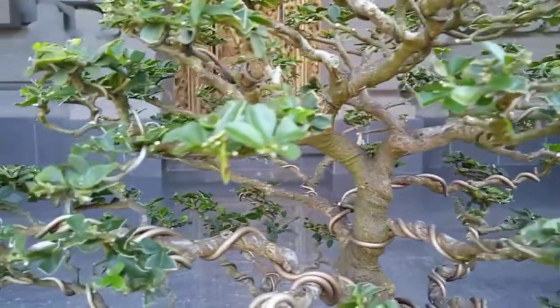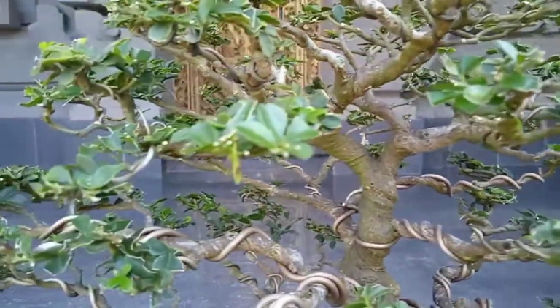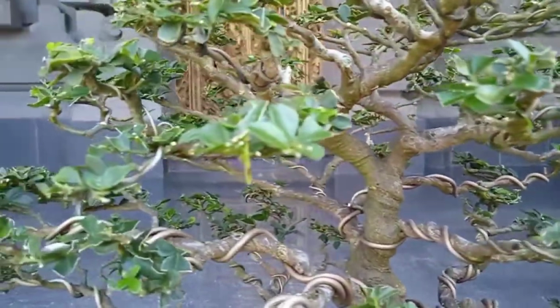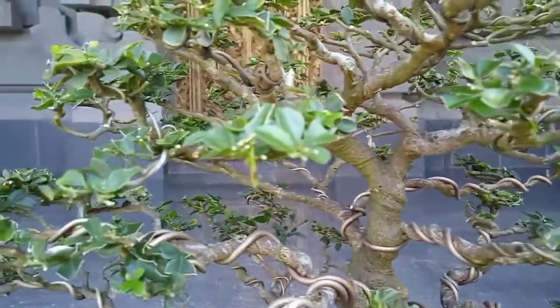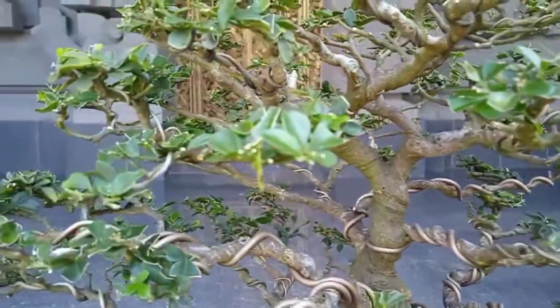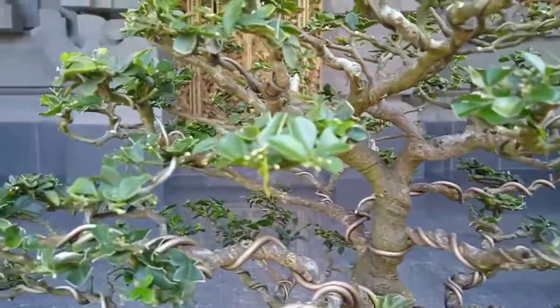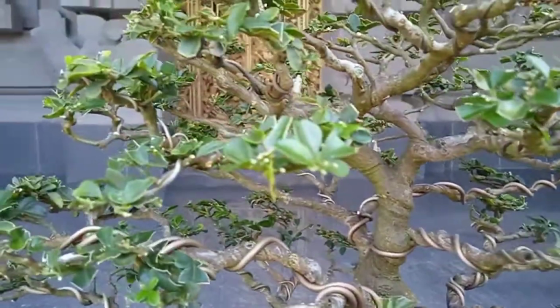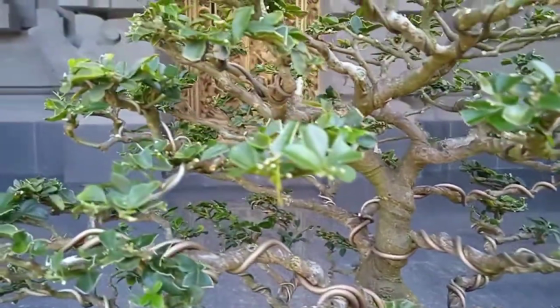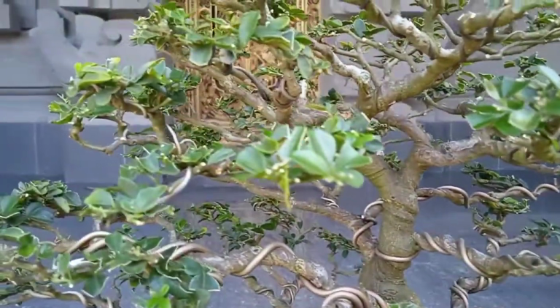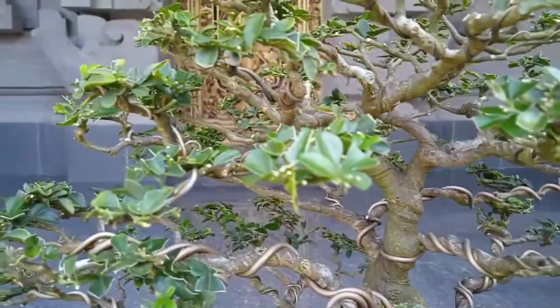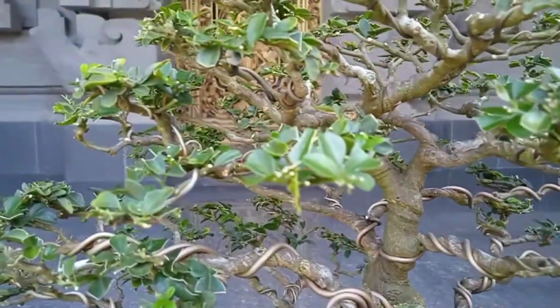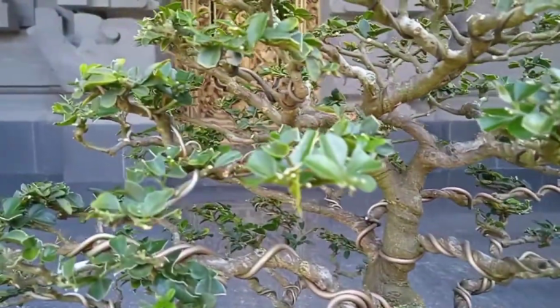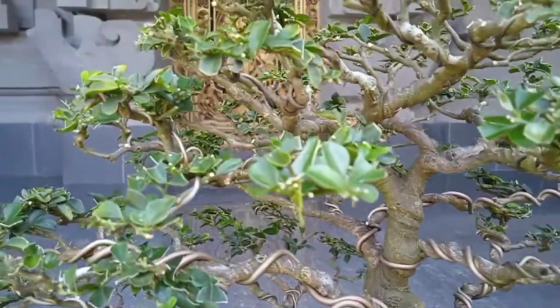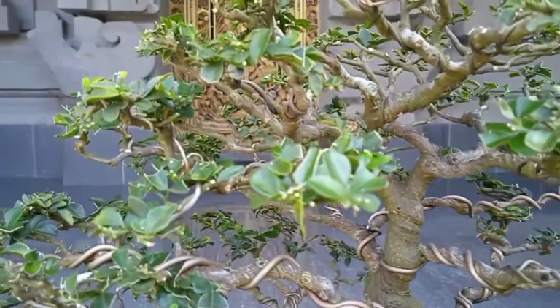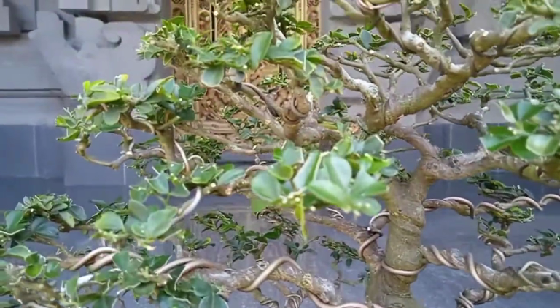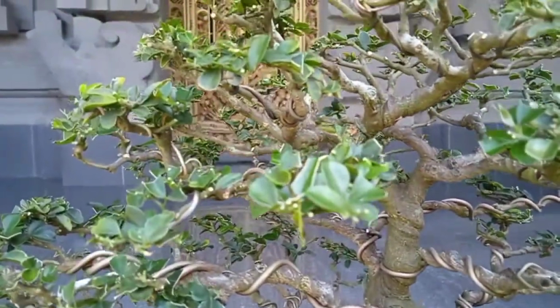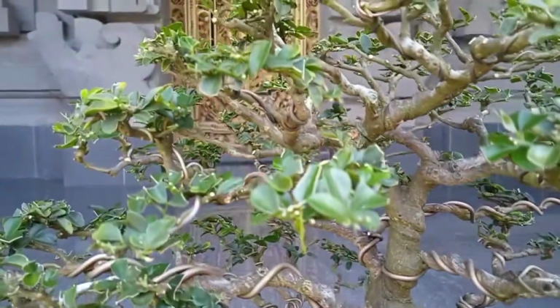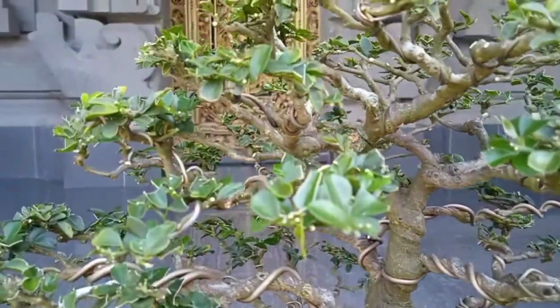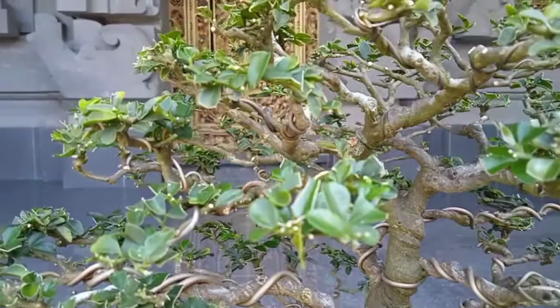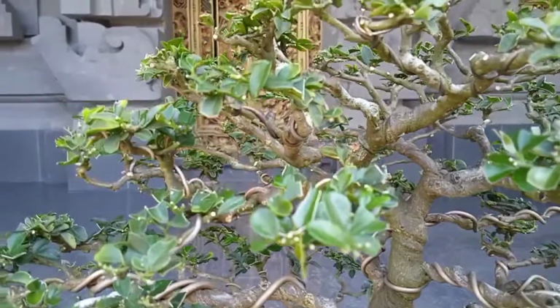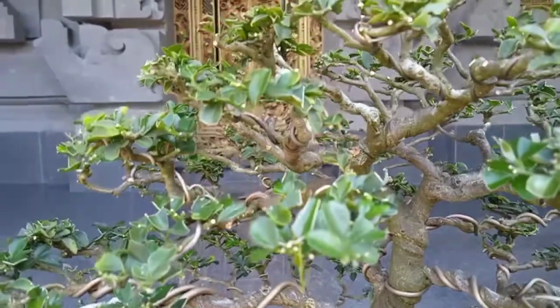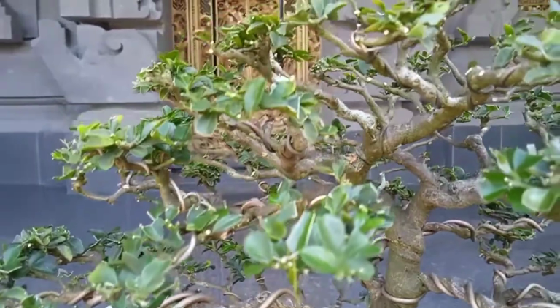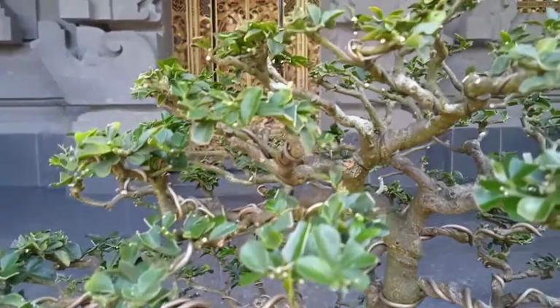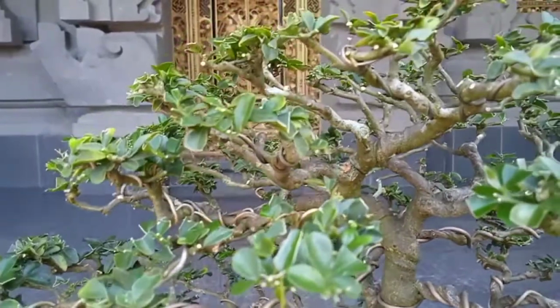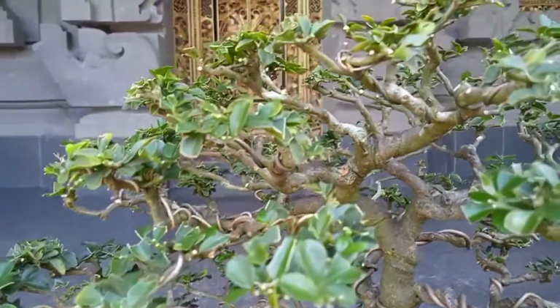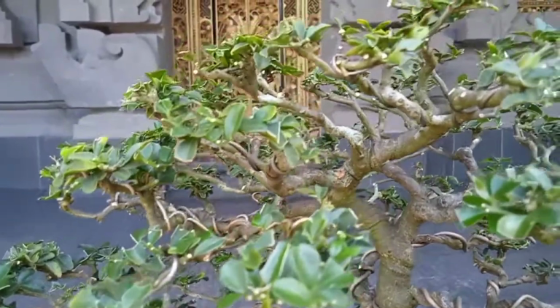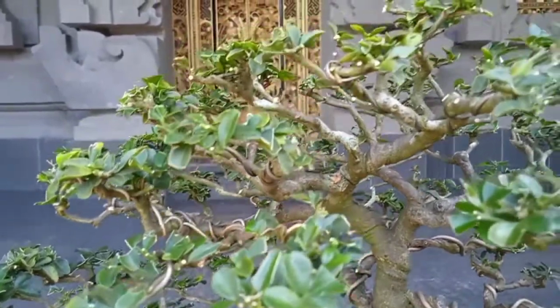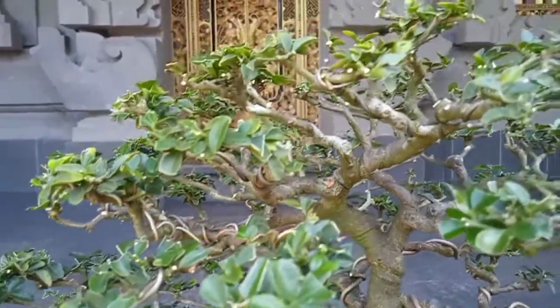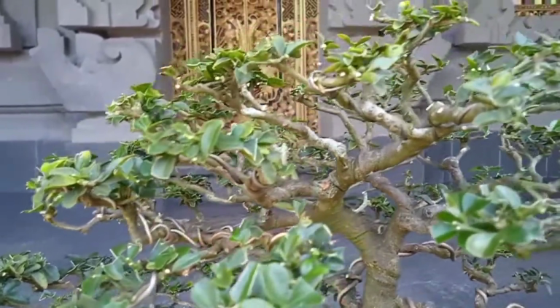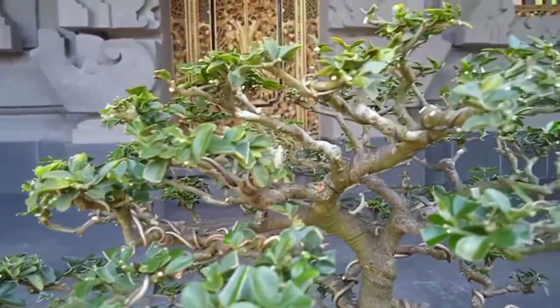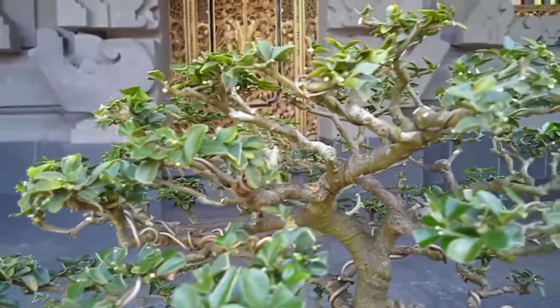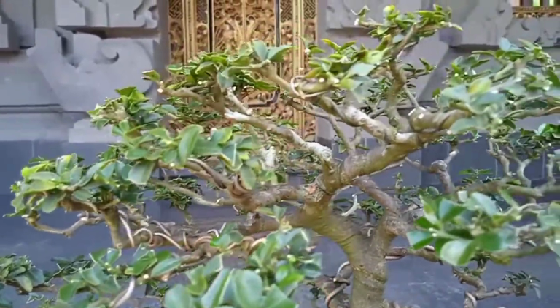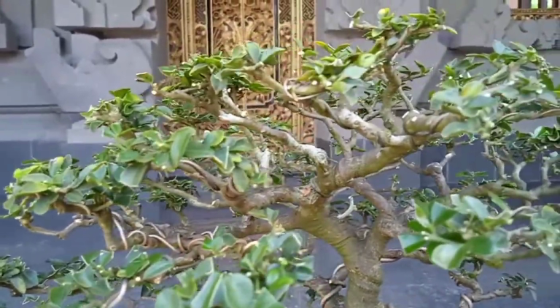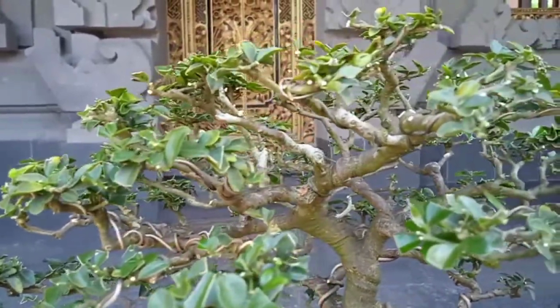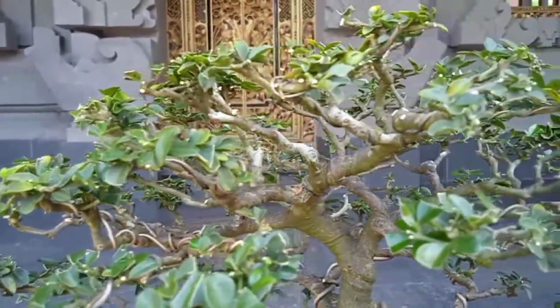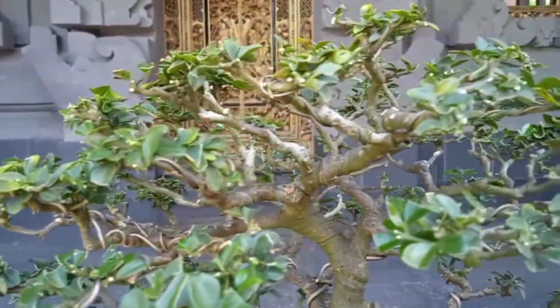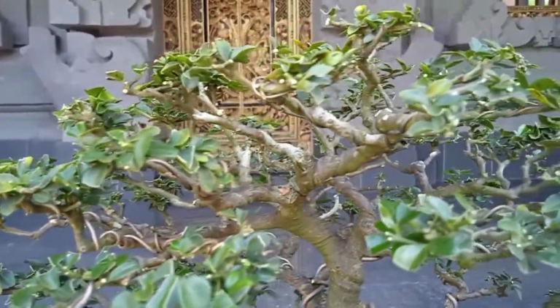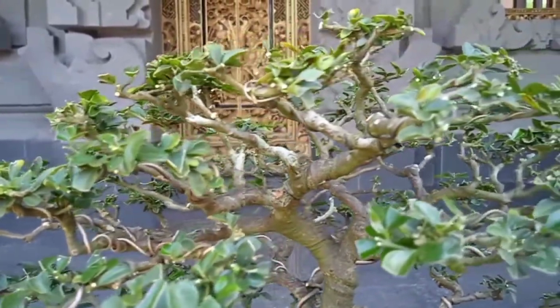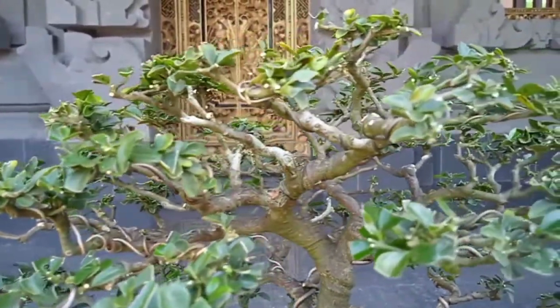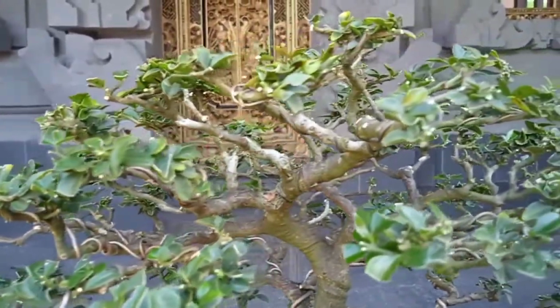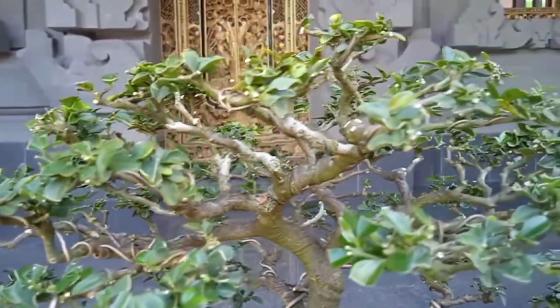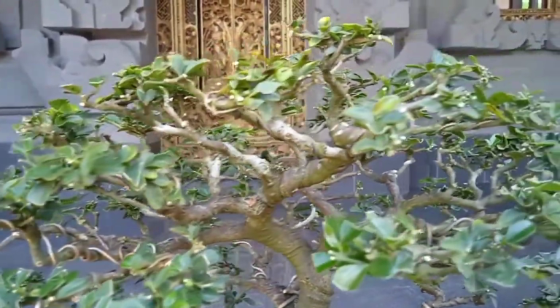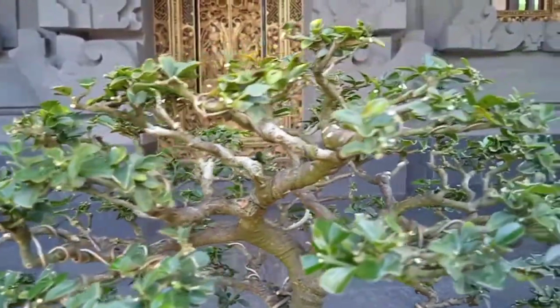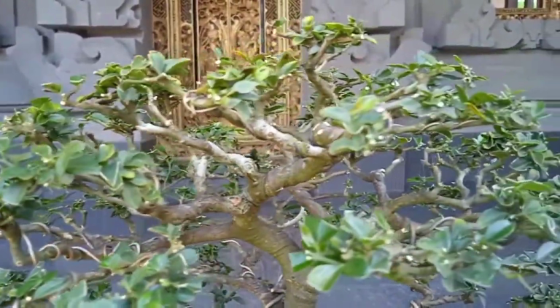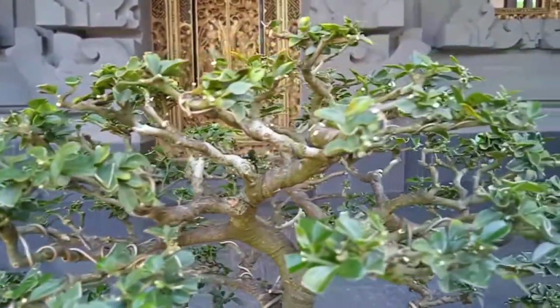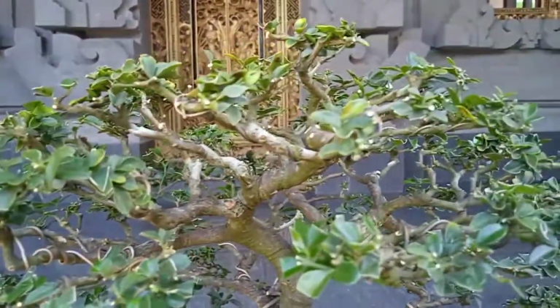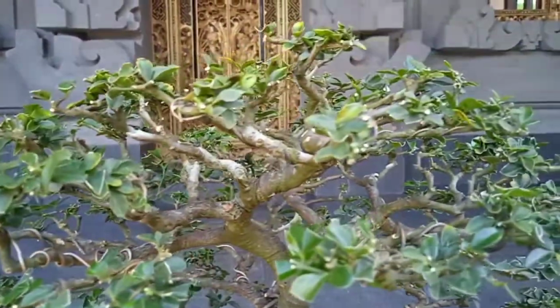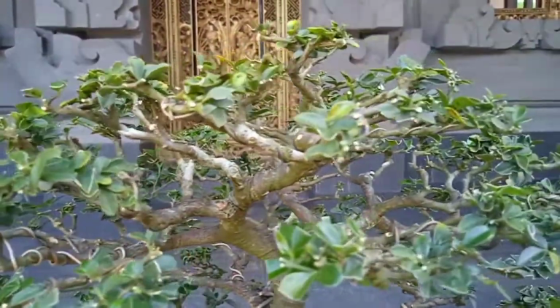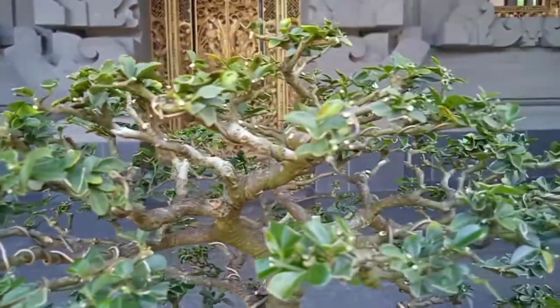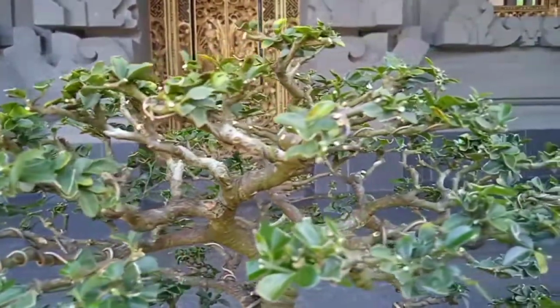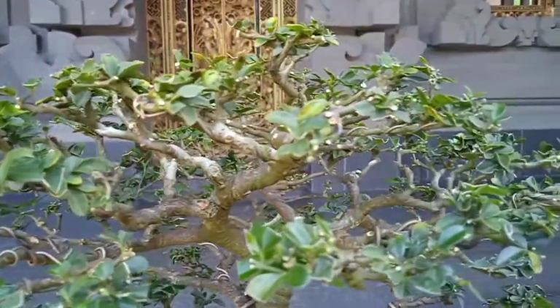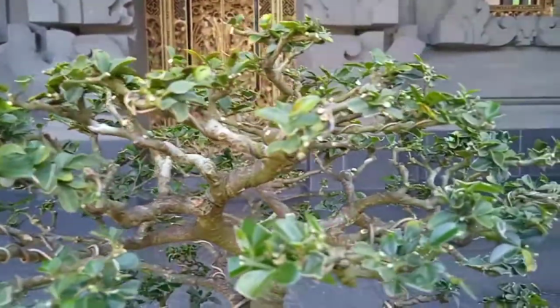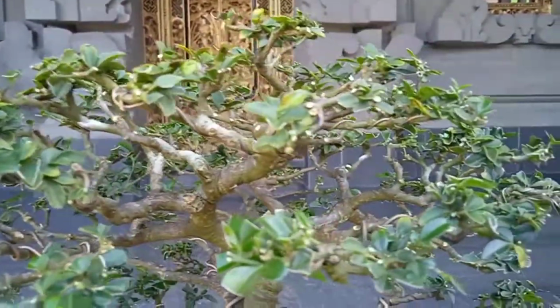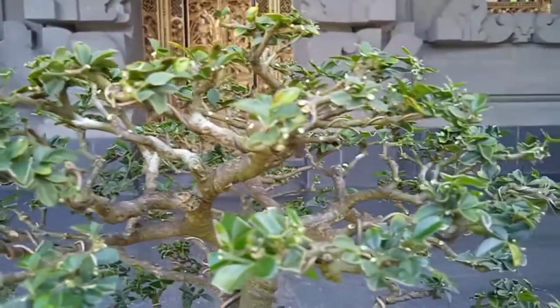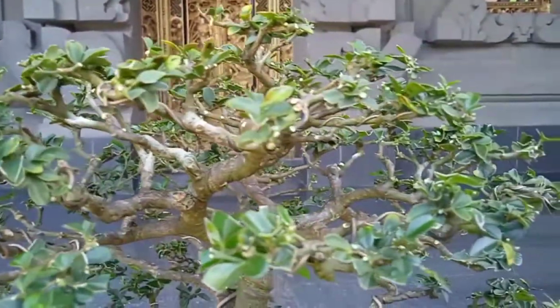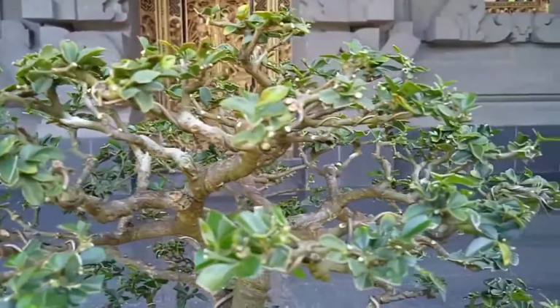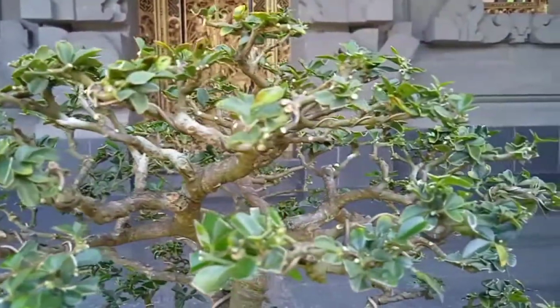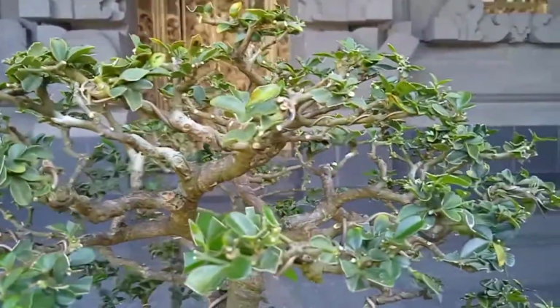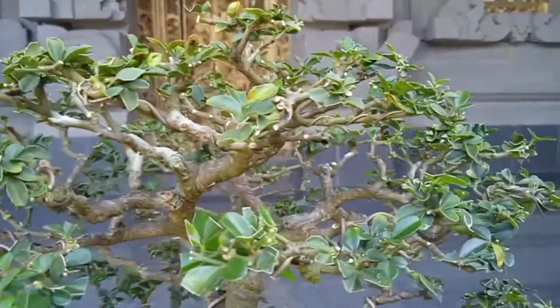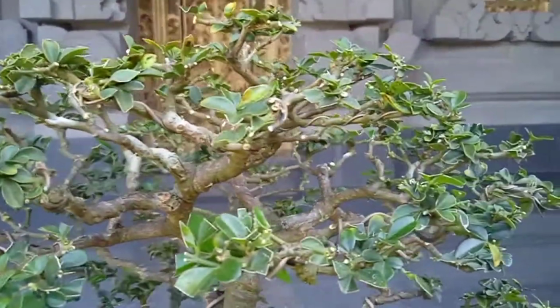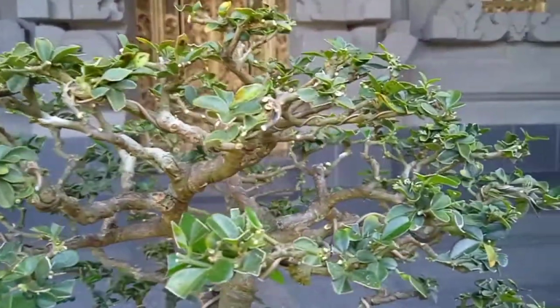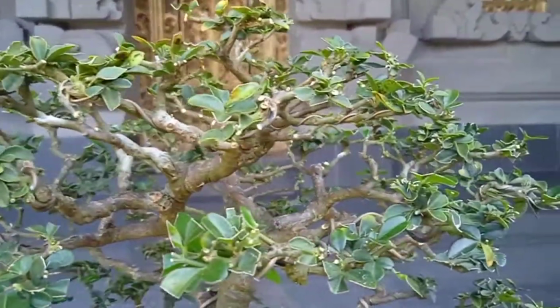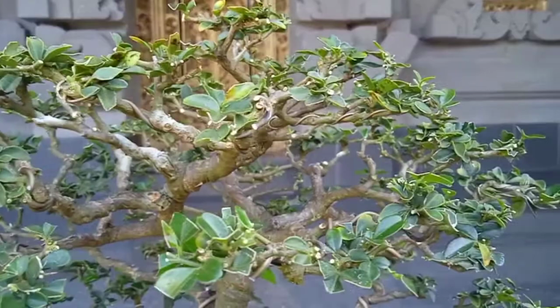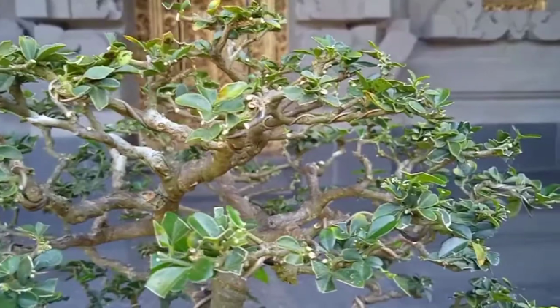Buahnya merah, bertipe hesperidium dengan diameter hingga 1,5 cm. Buah ini dapat dimakan.